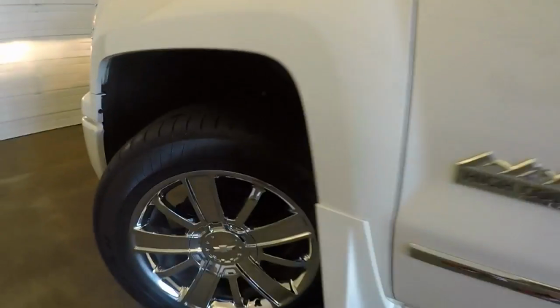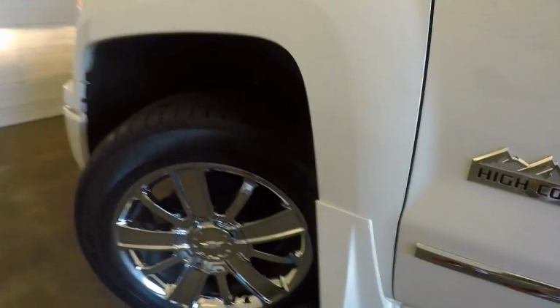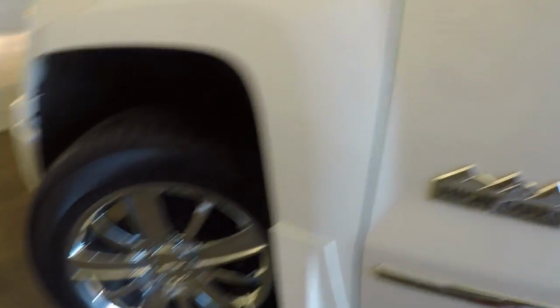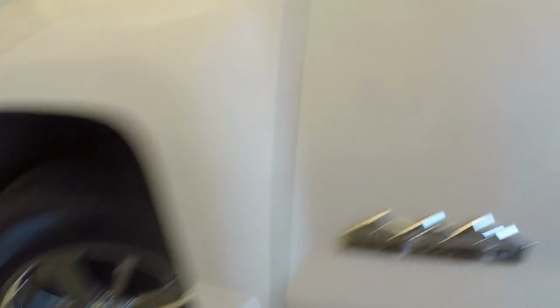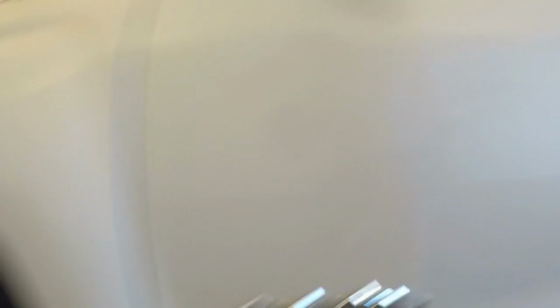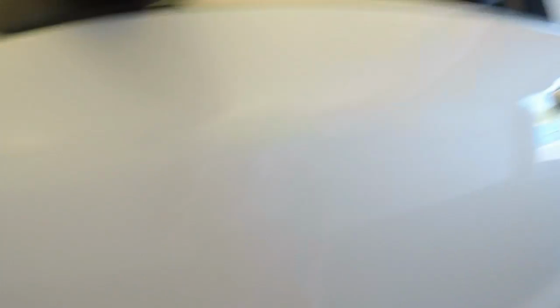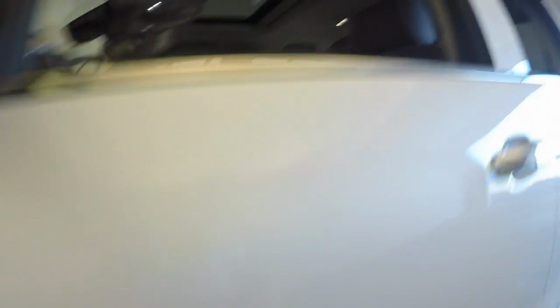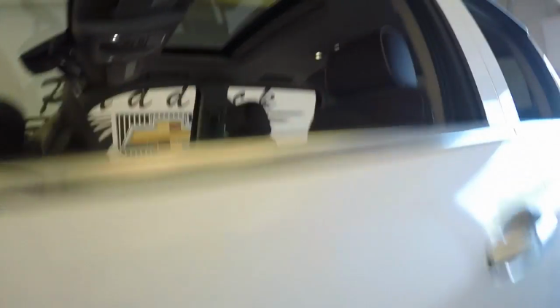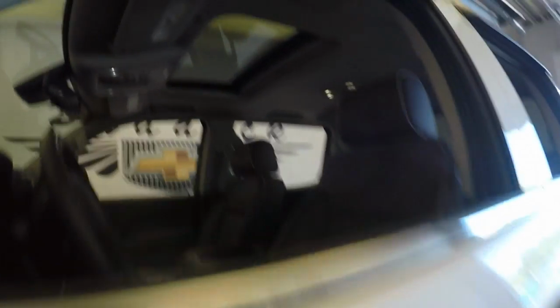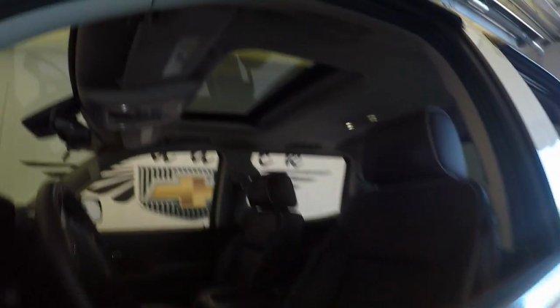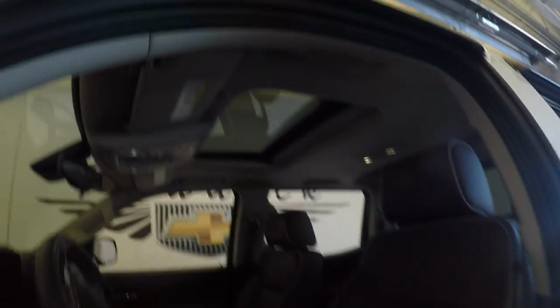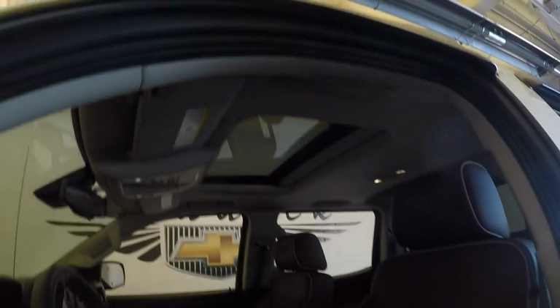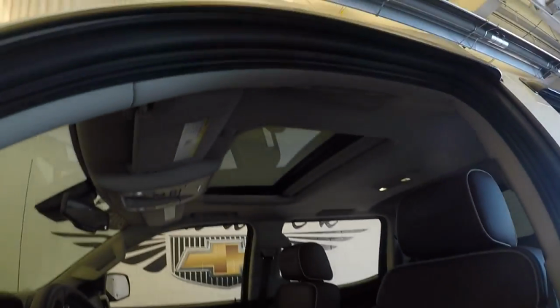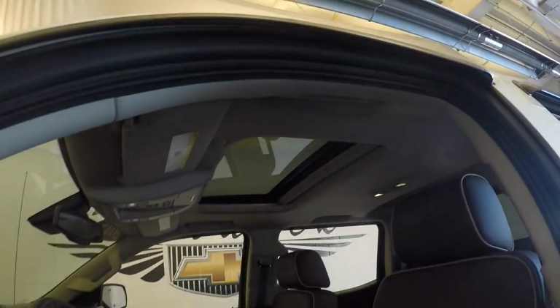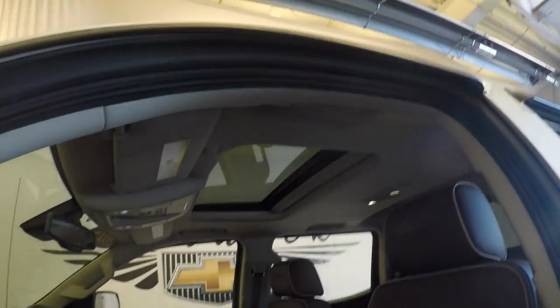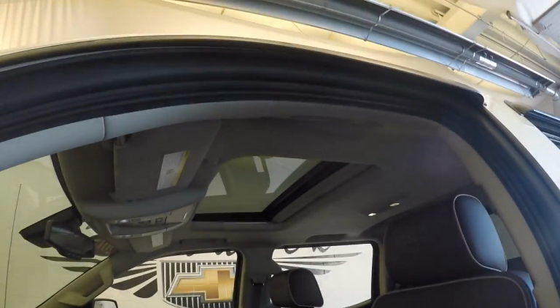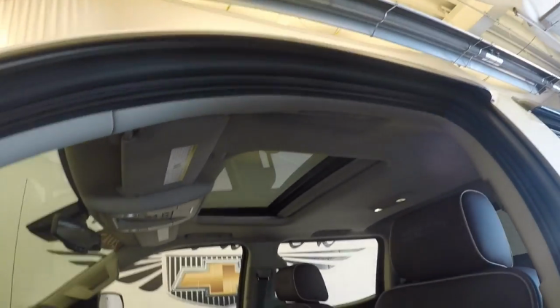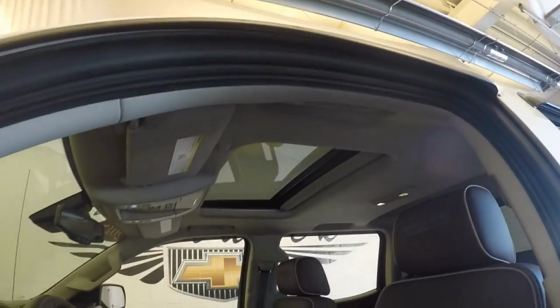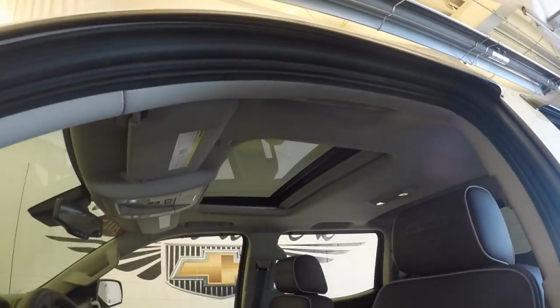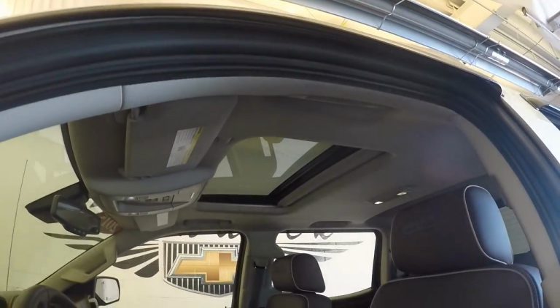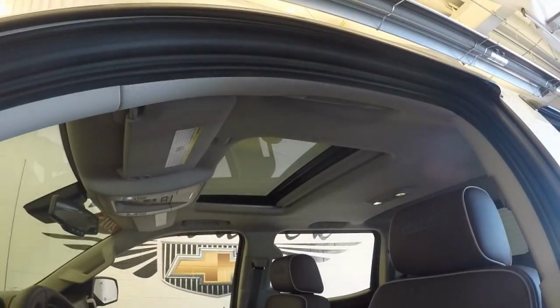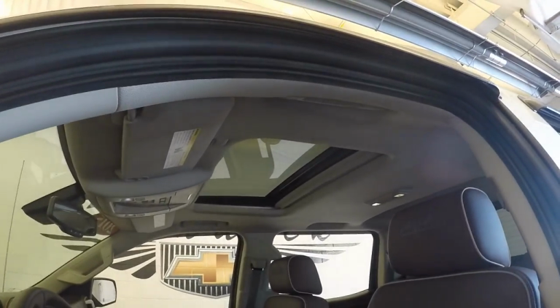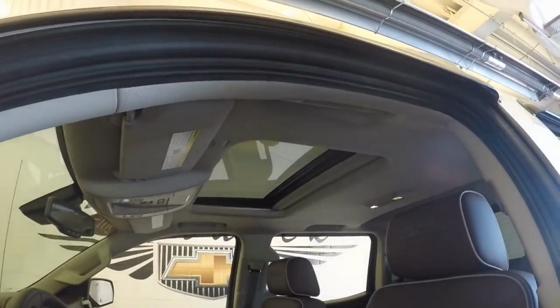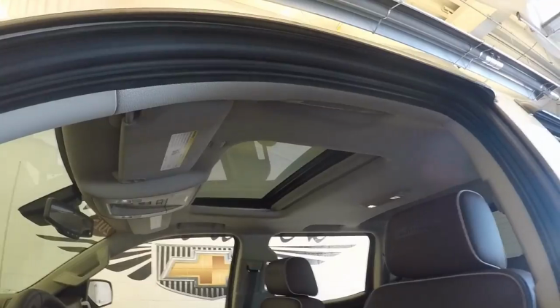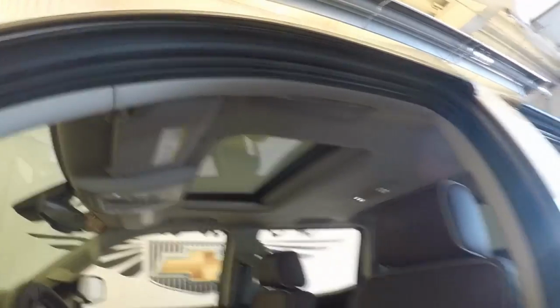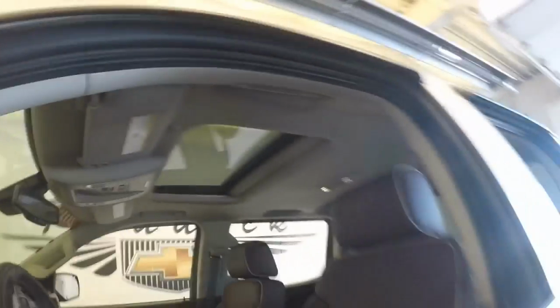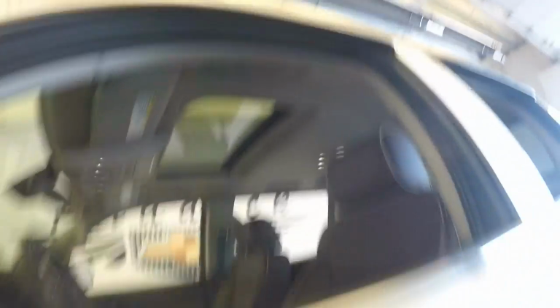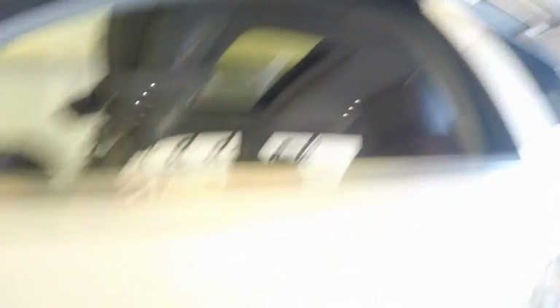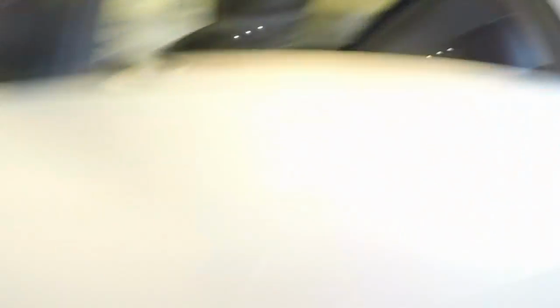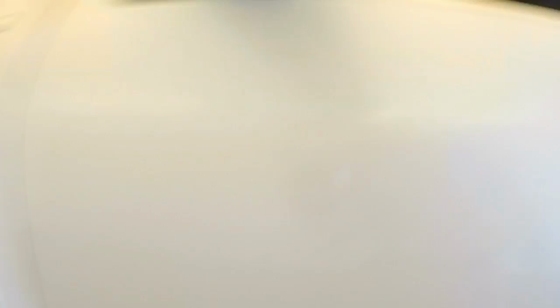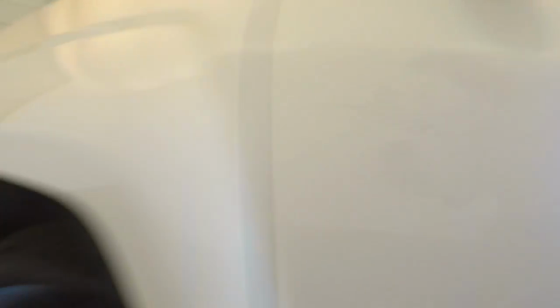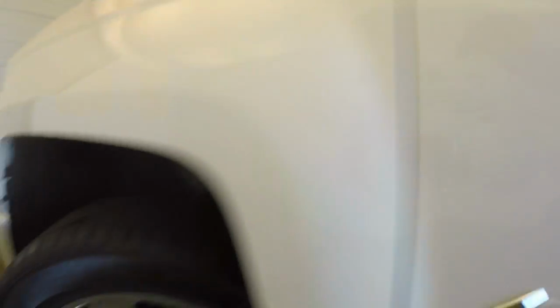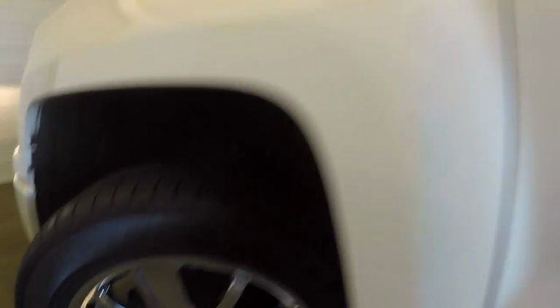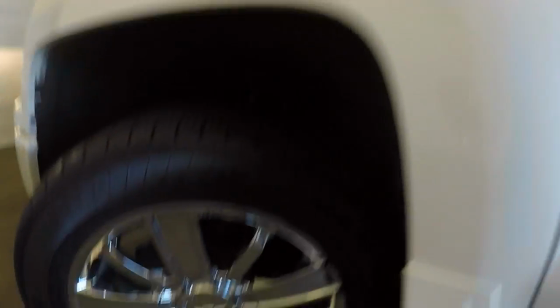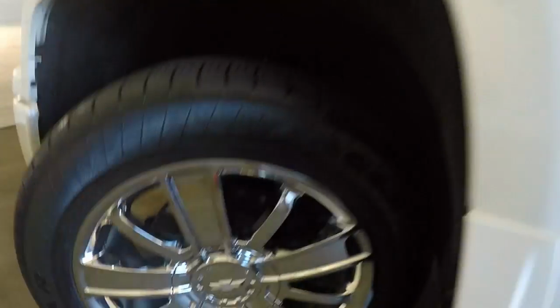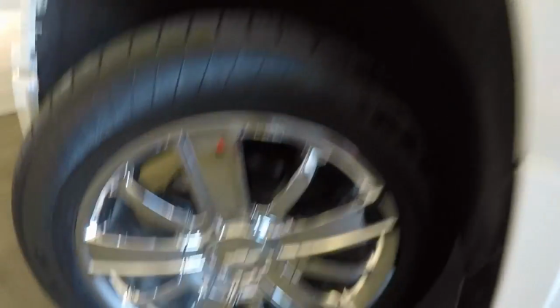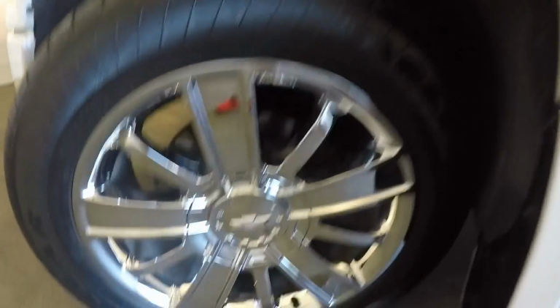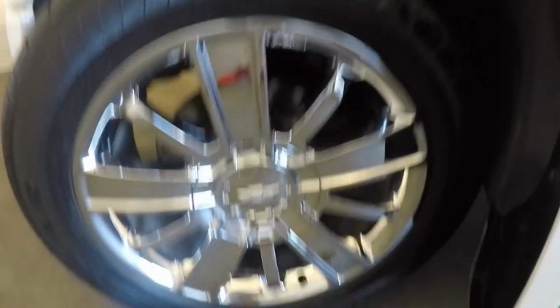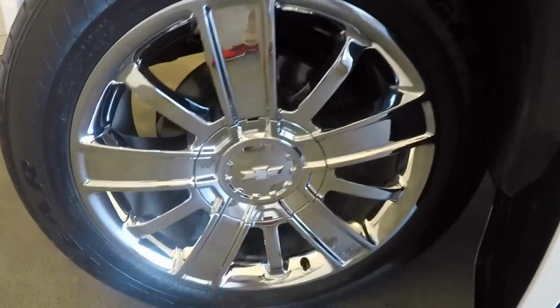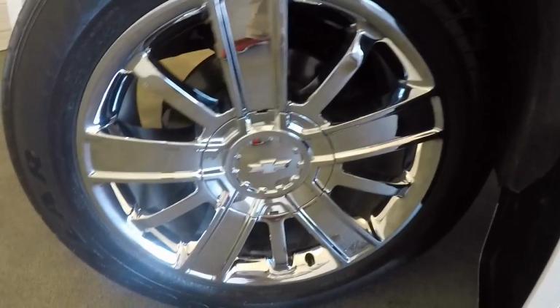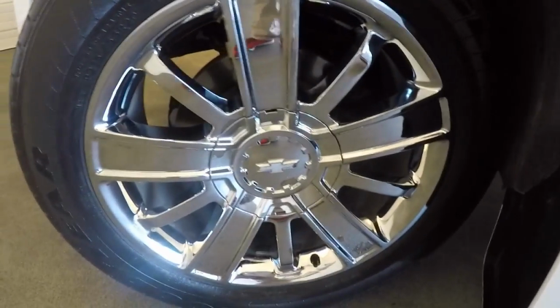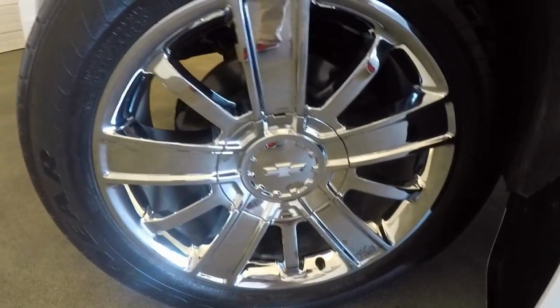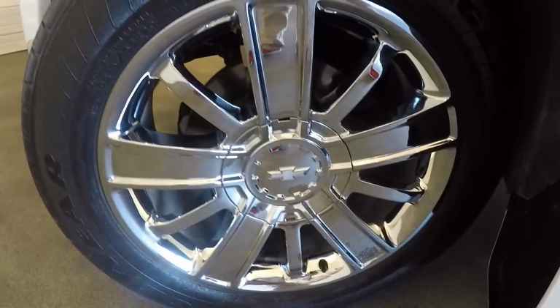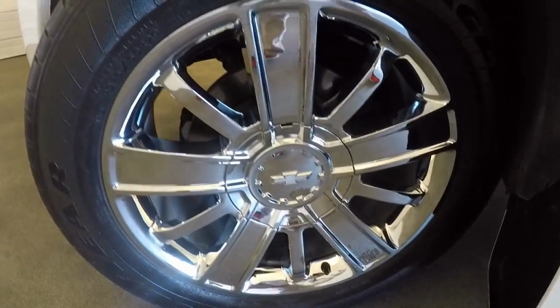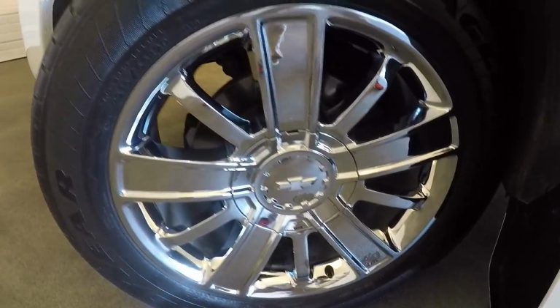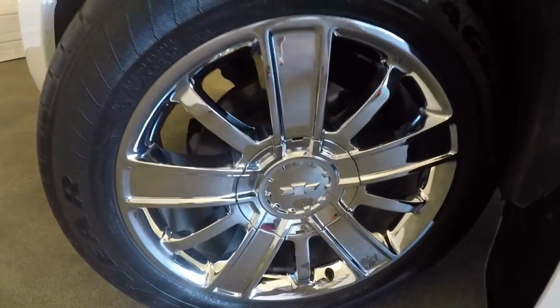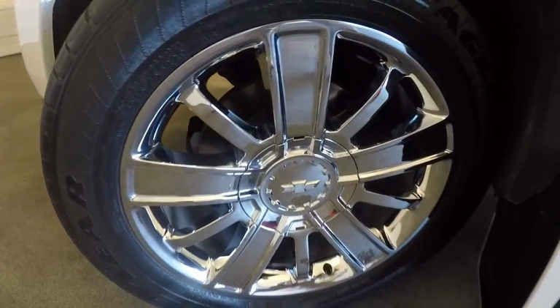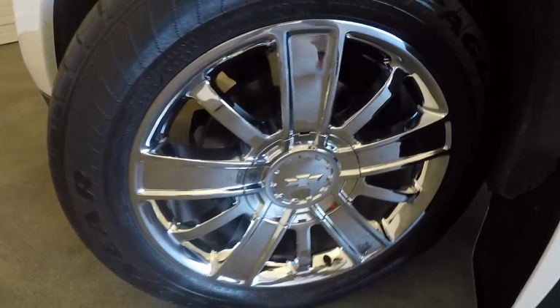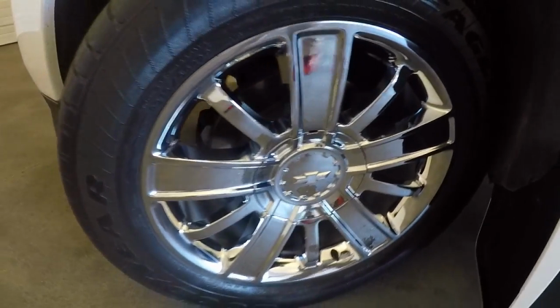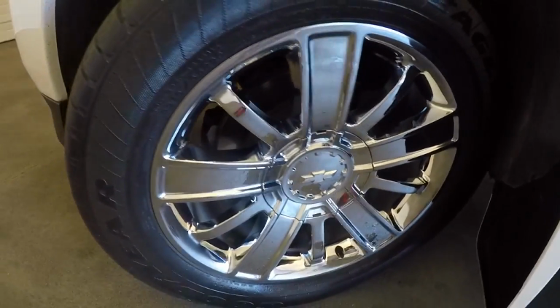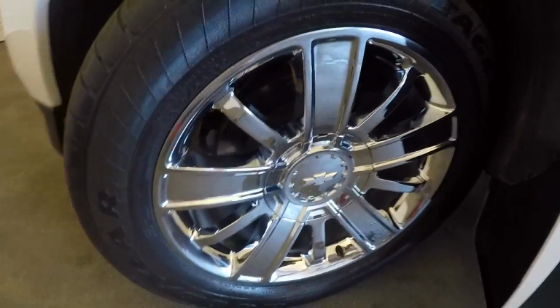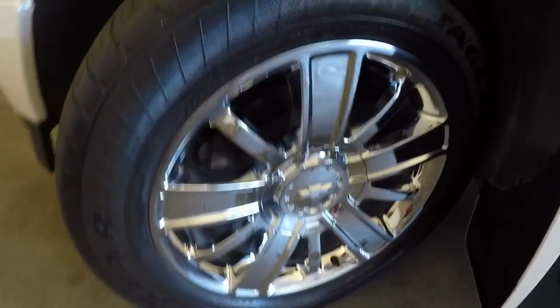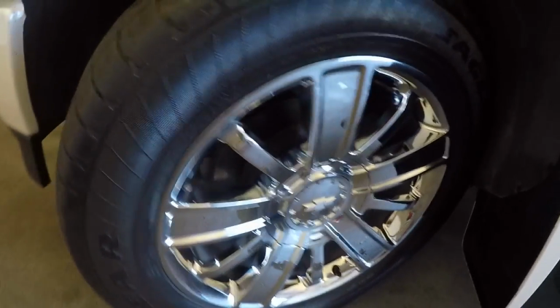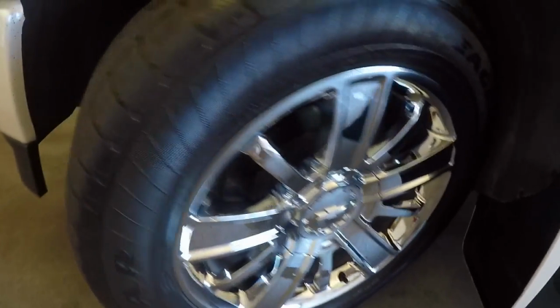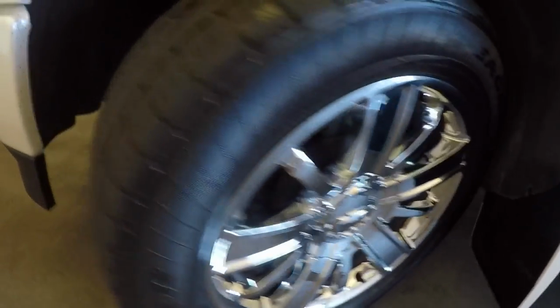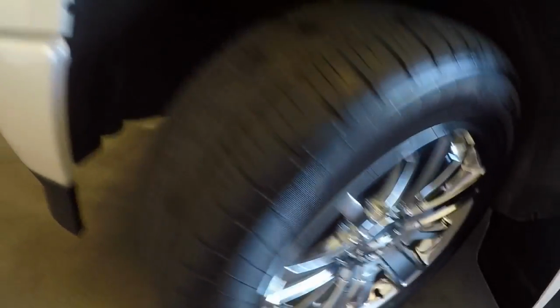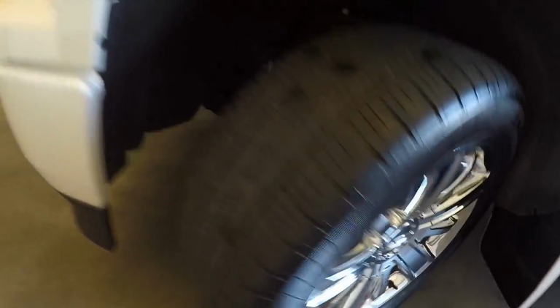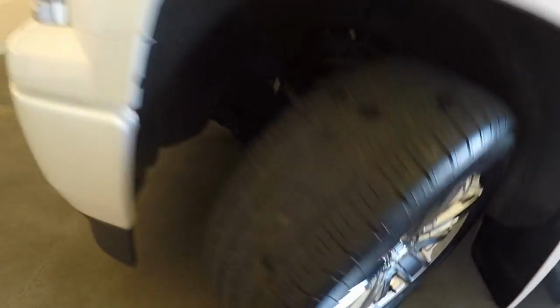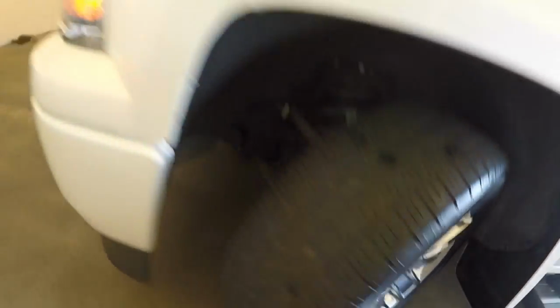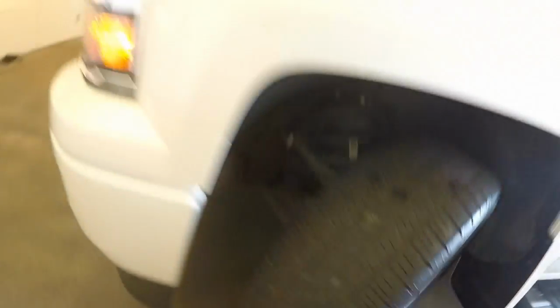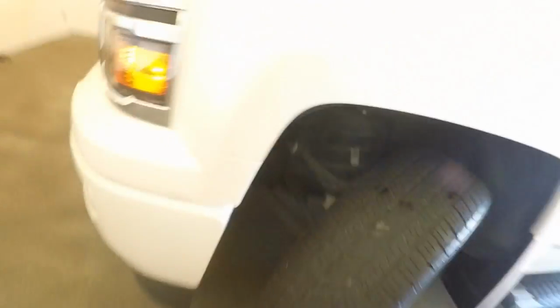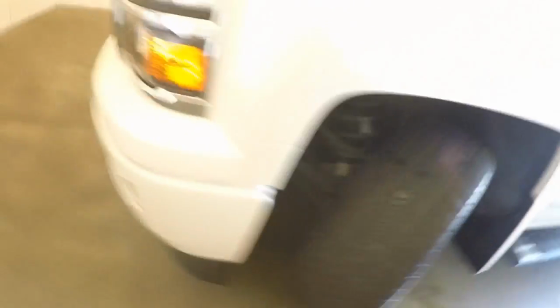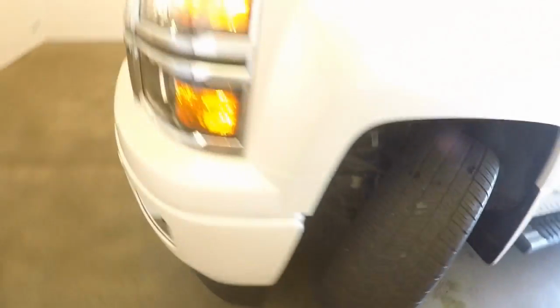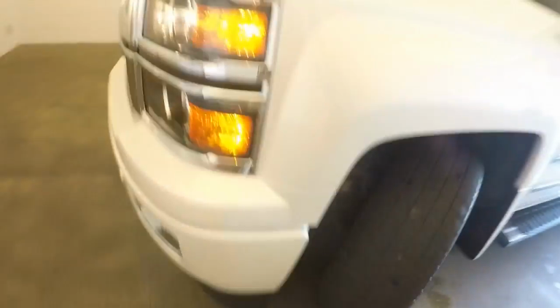This also has a nice power center. Nice chrome wheels with good tires.